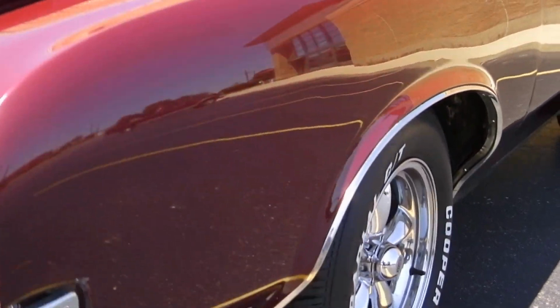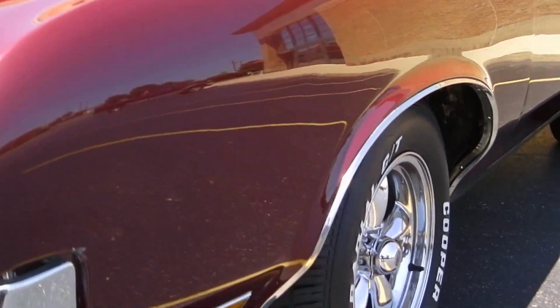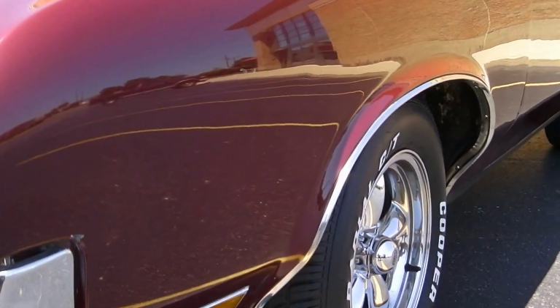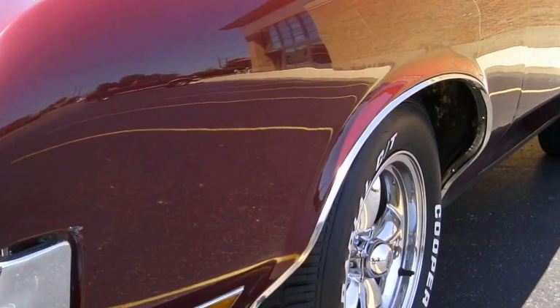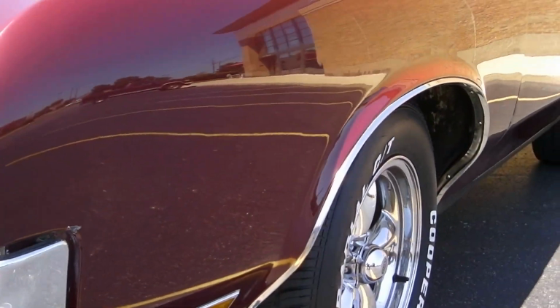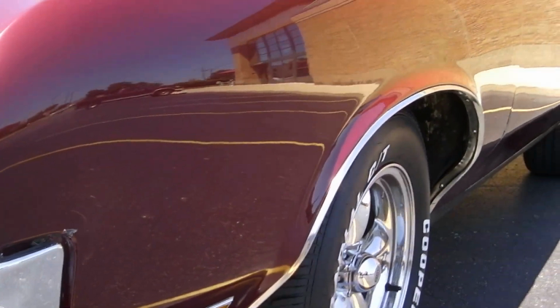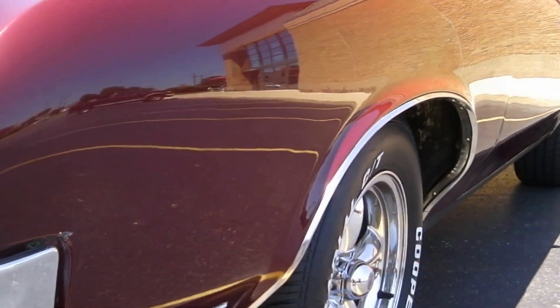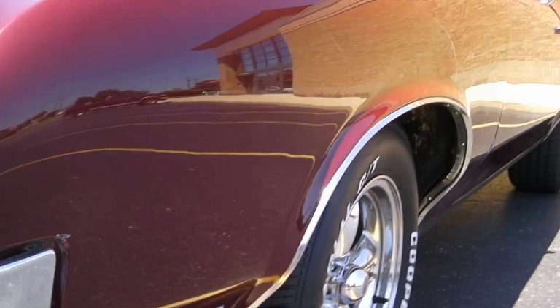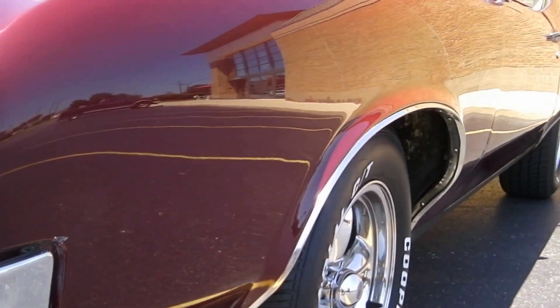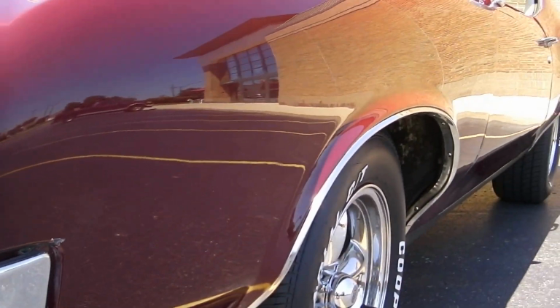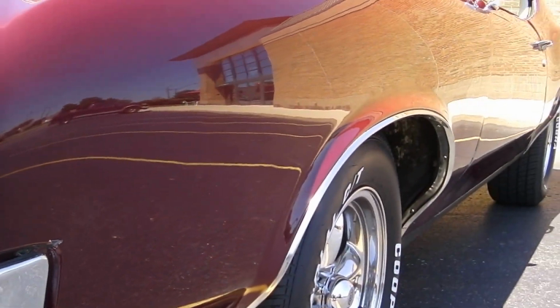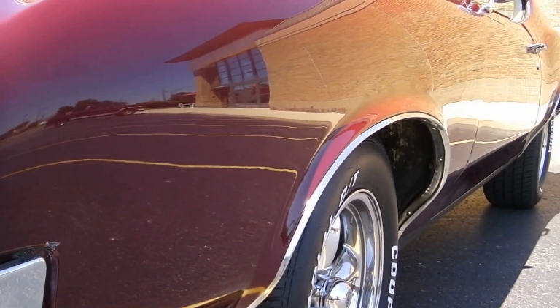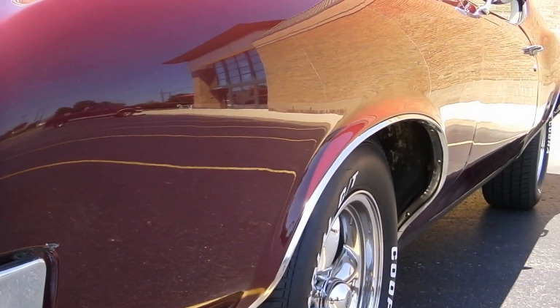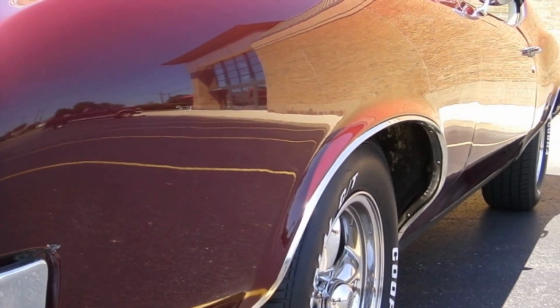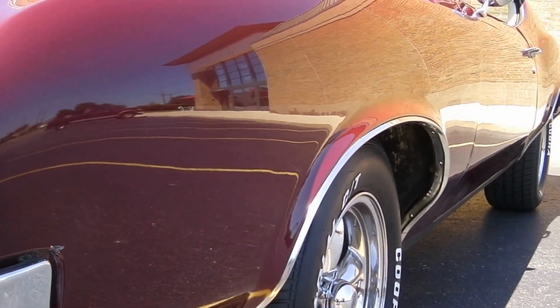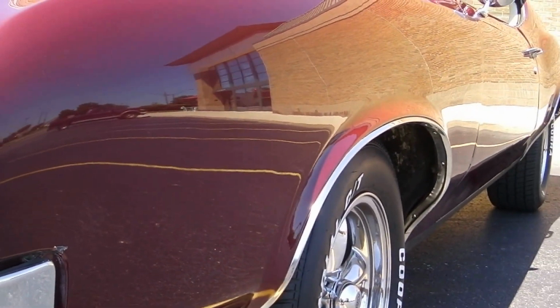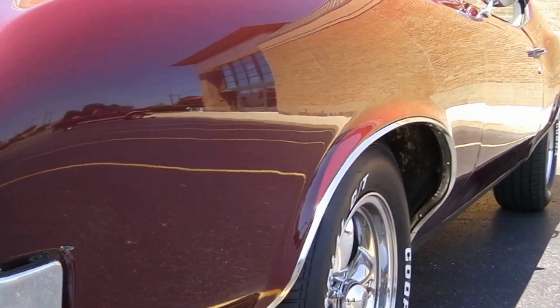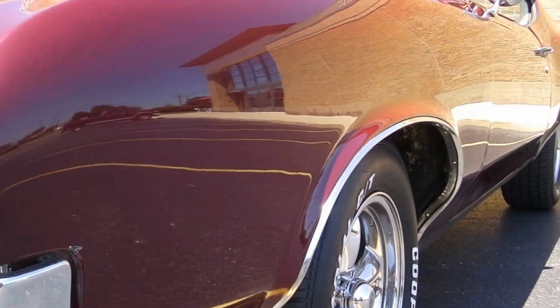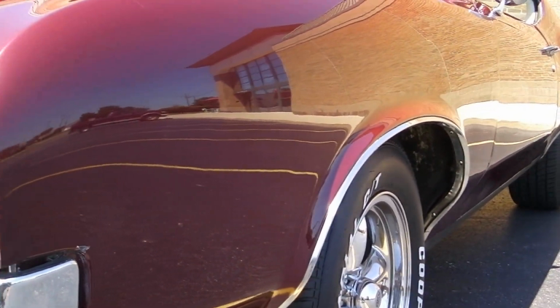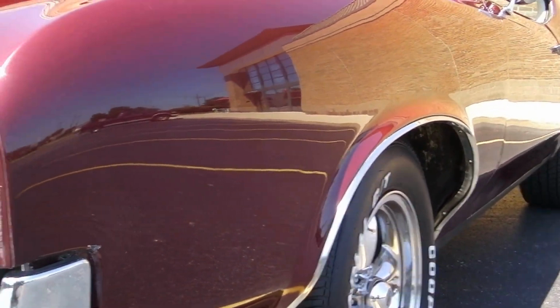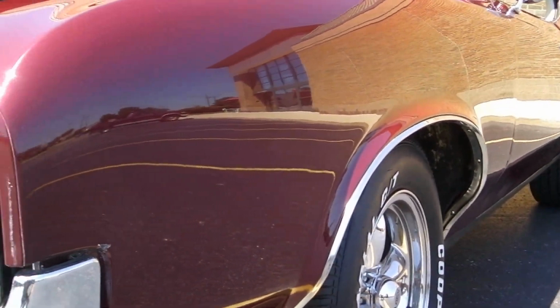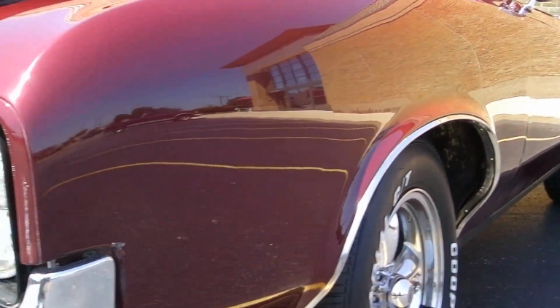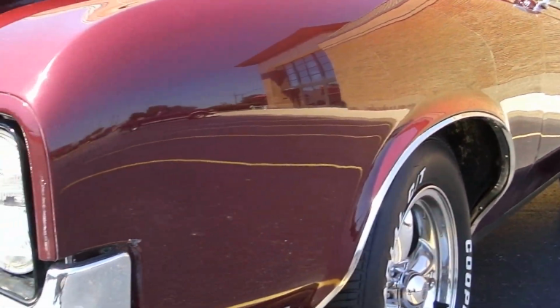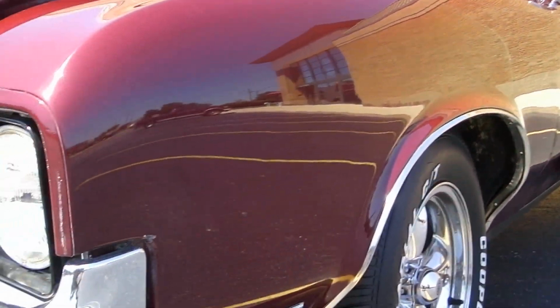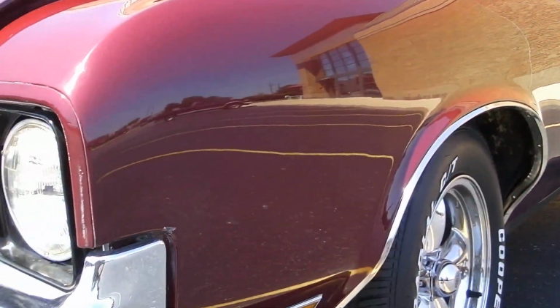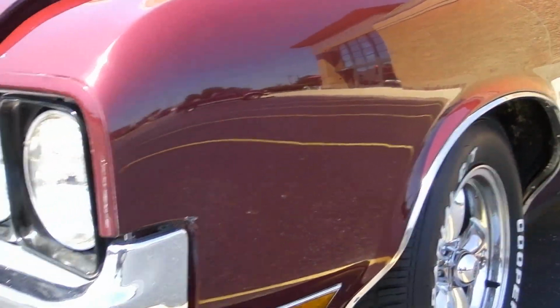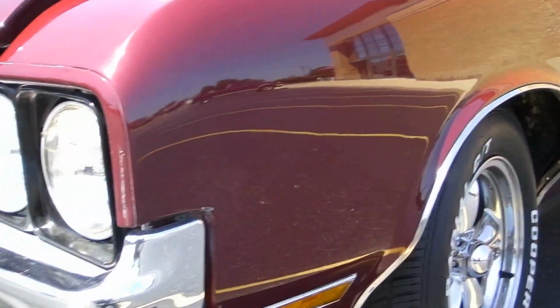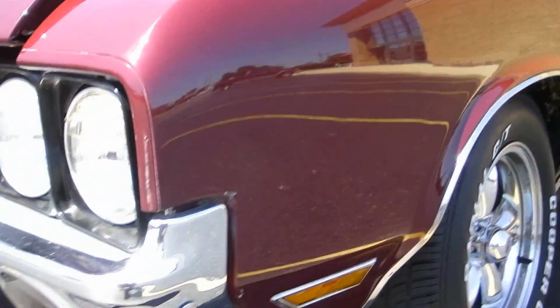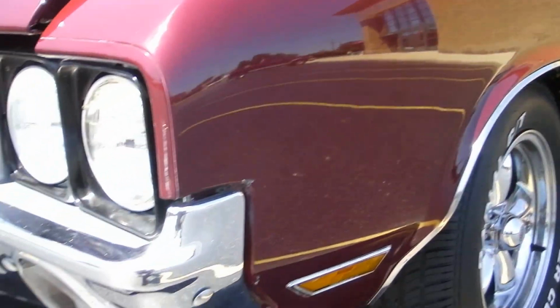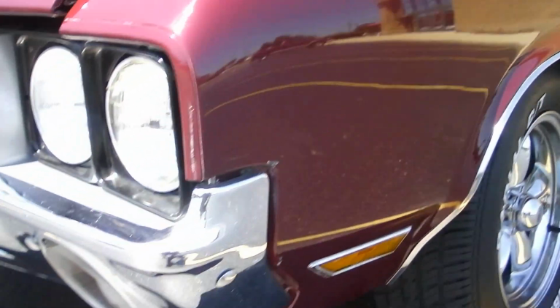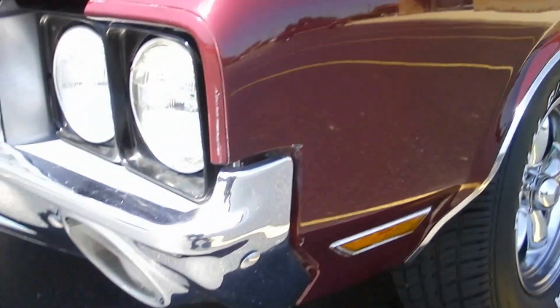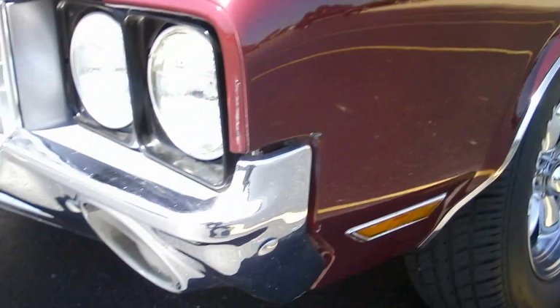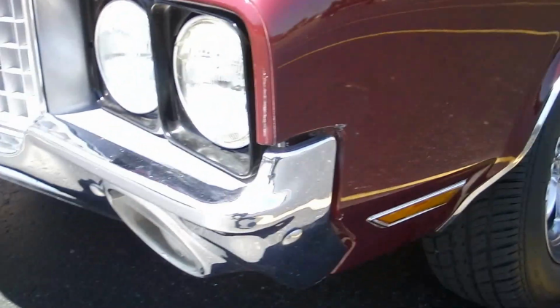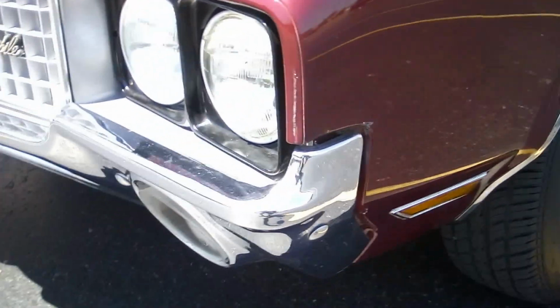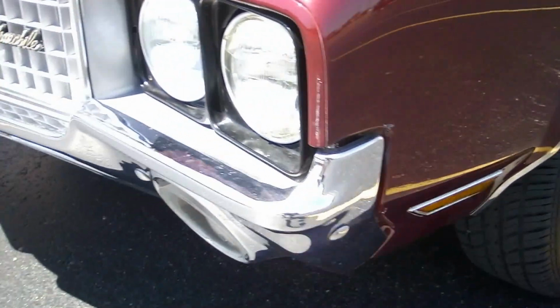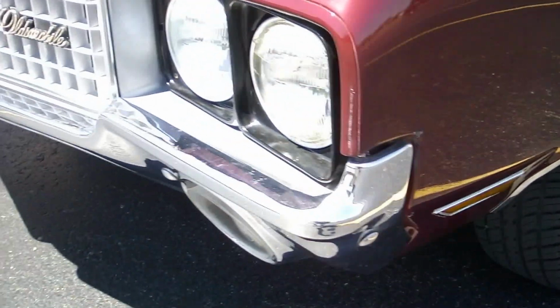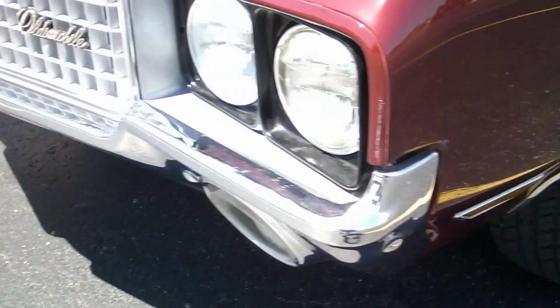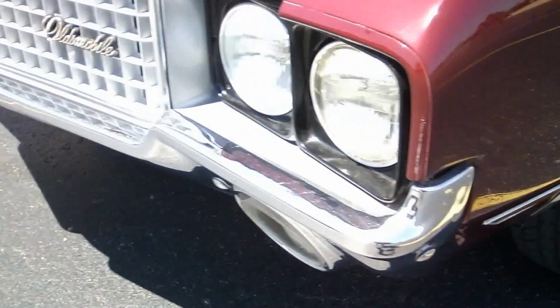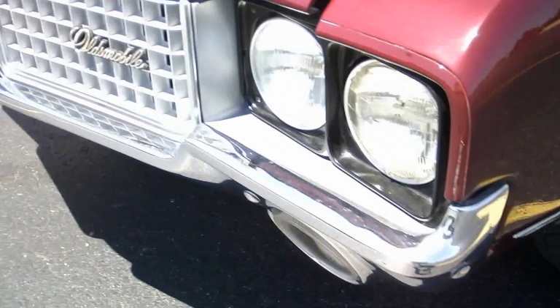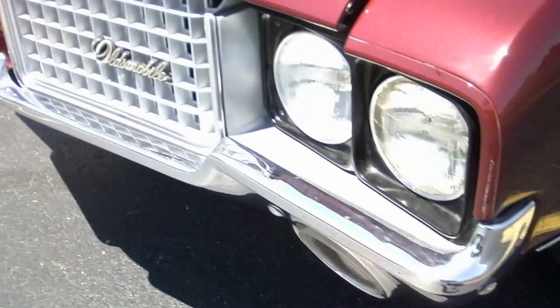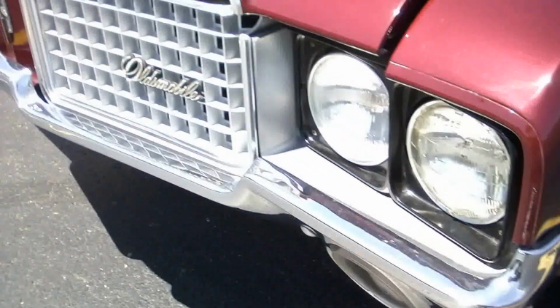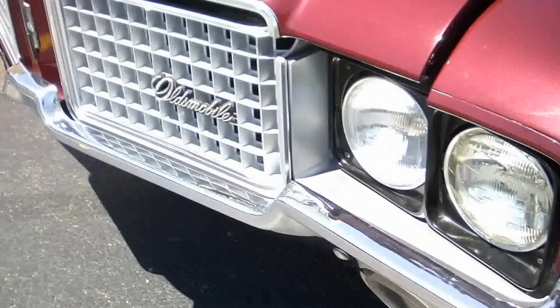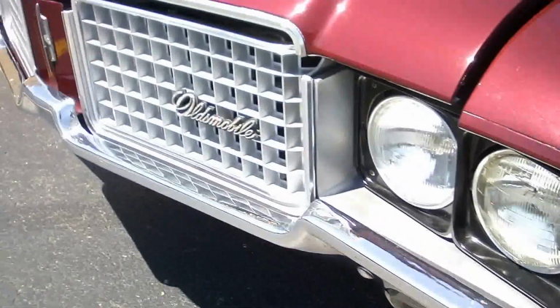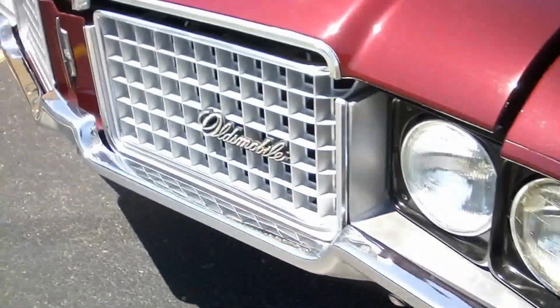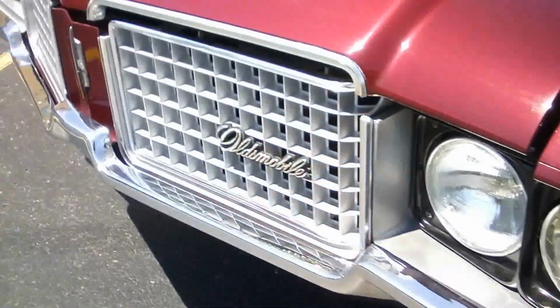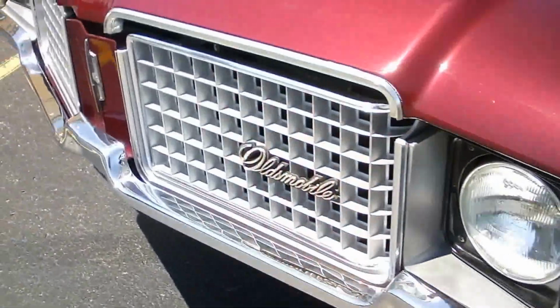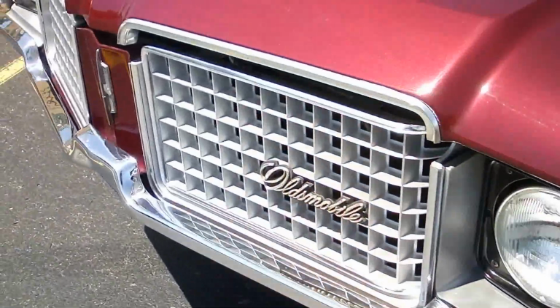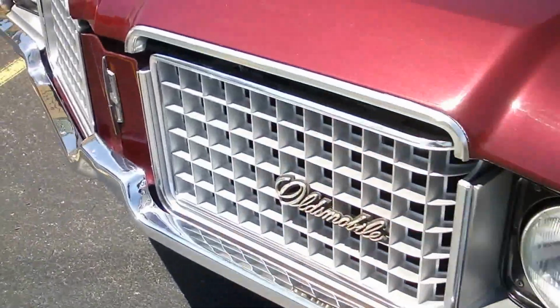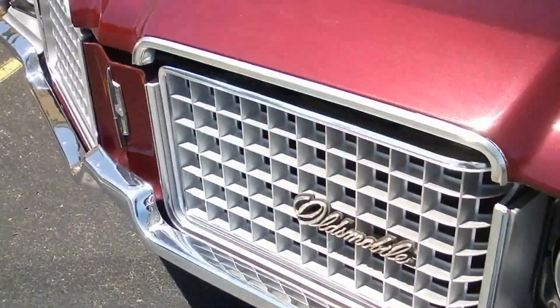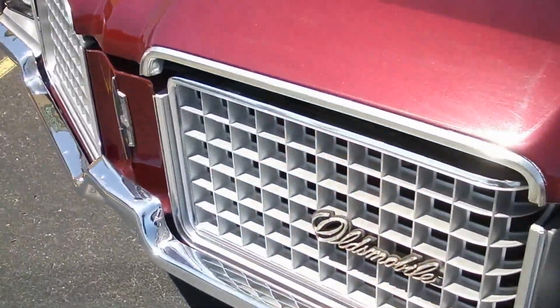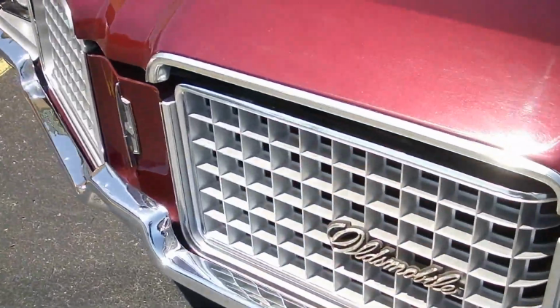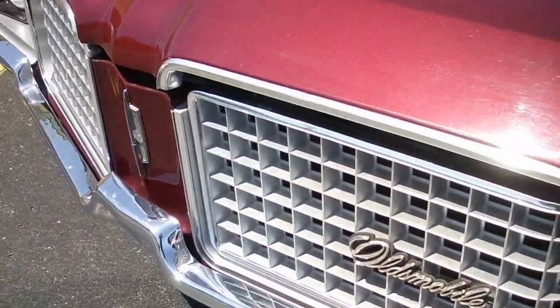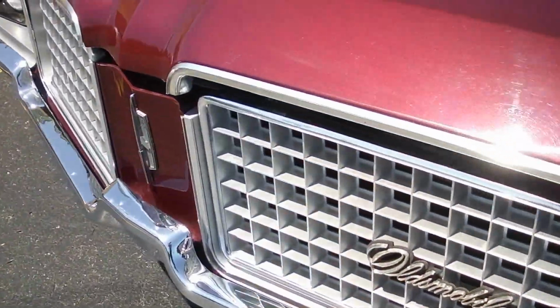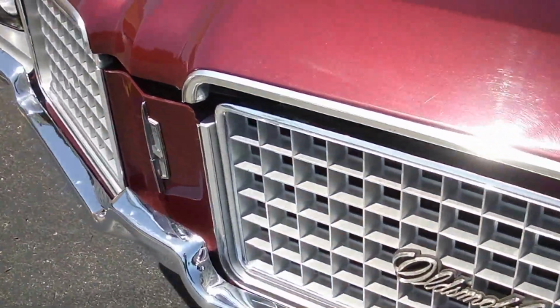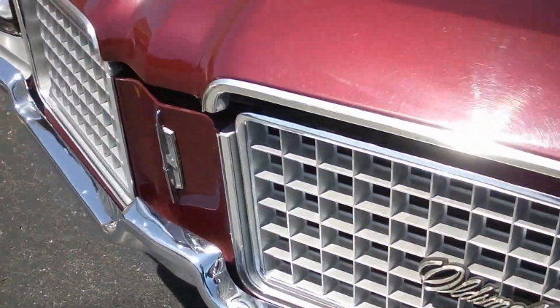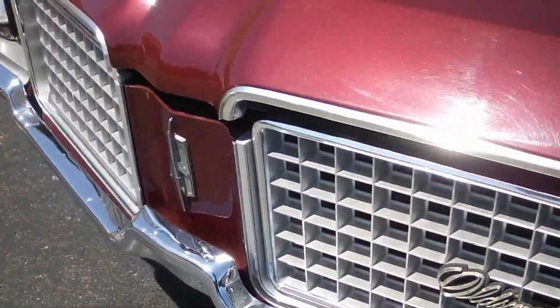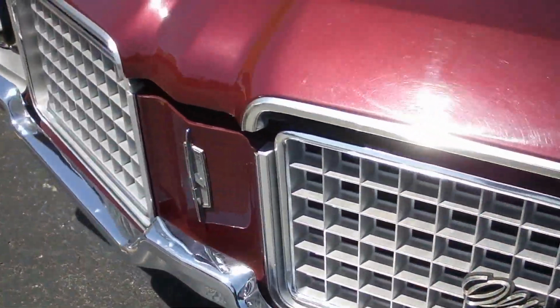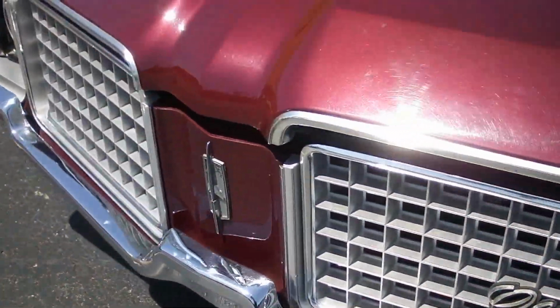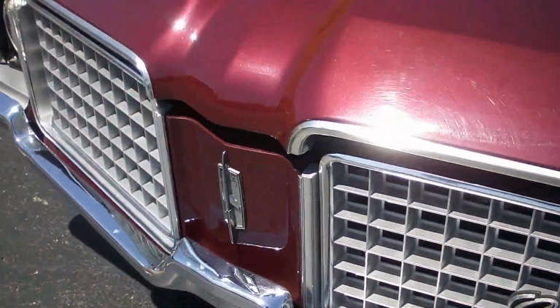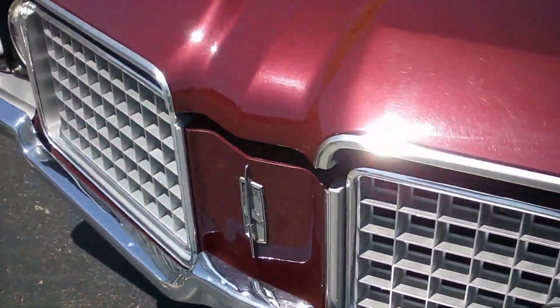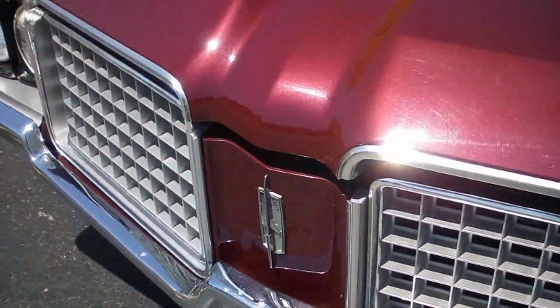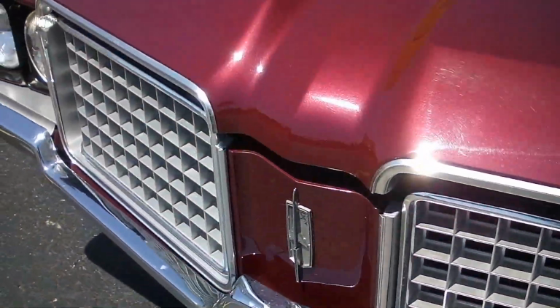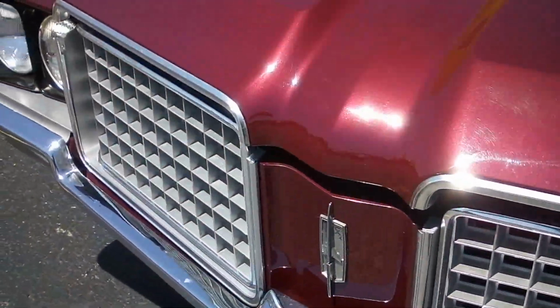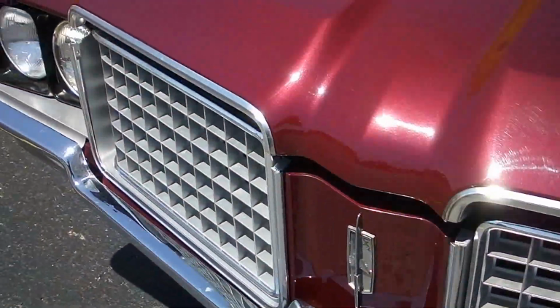You can see down the sides there — nice and straight body. Like I said, the bumpers are already done. The grille's in nice shape.